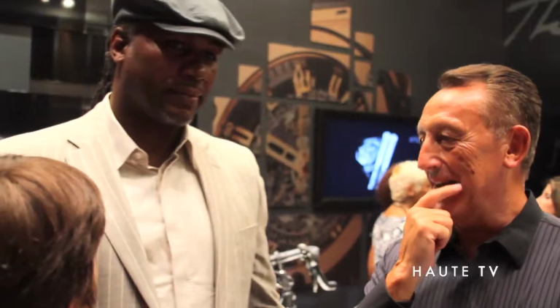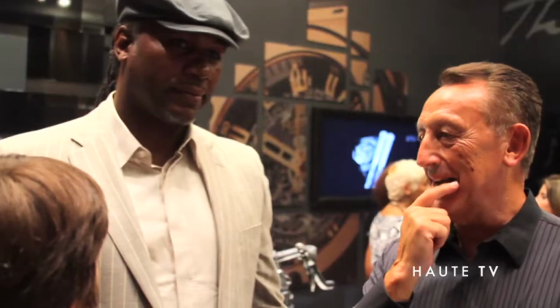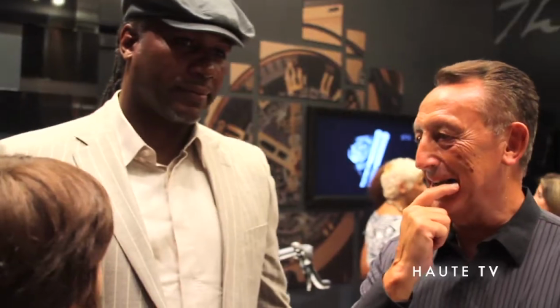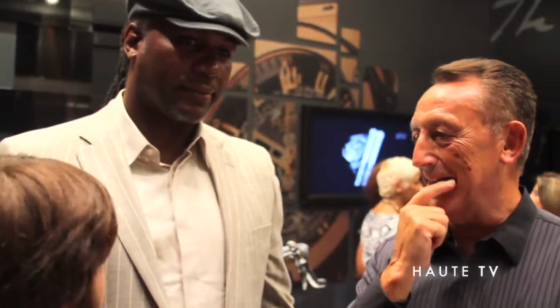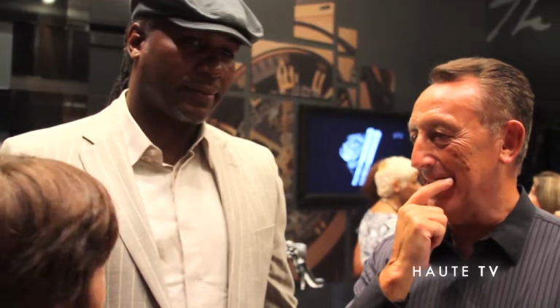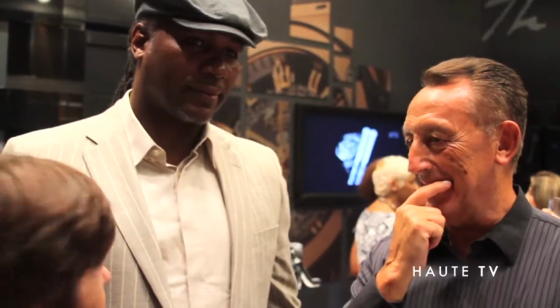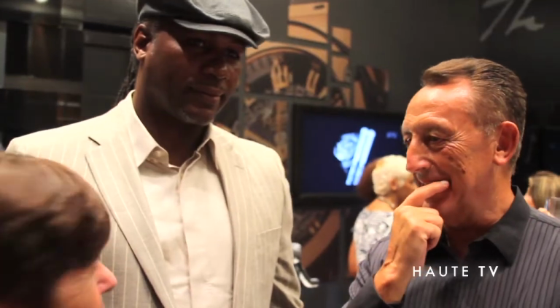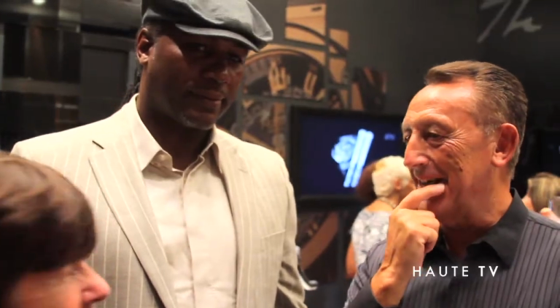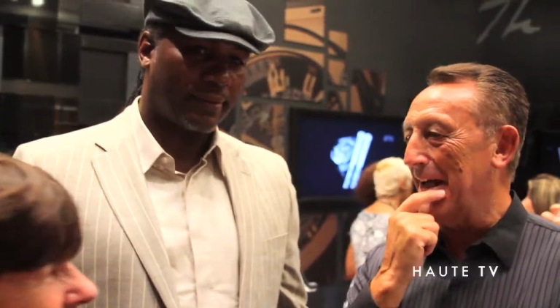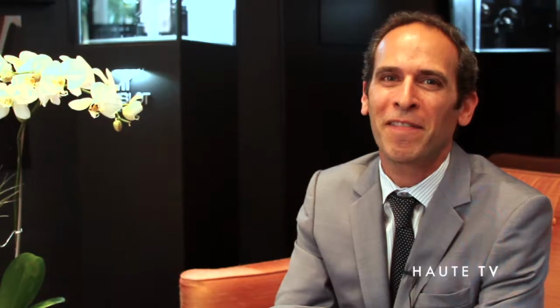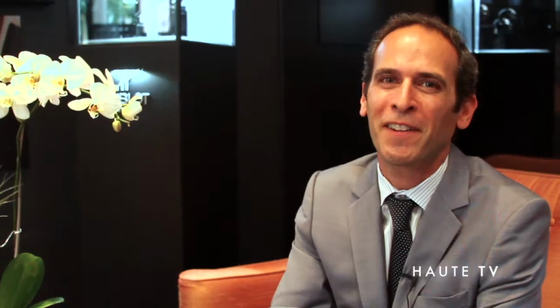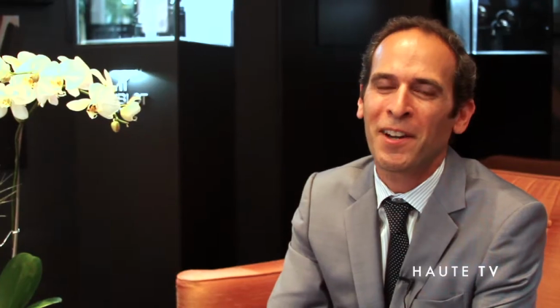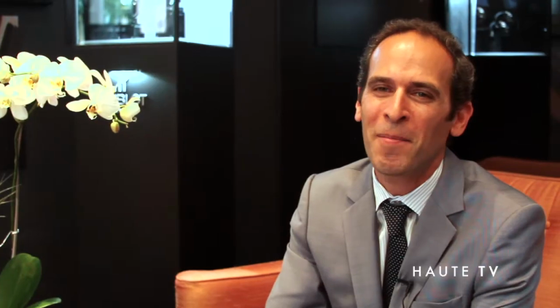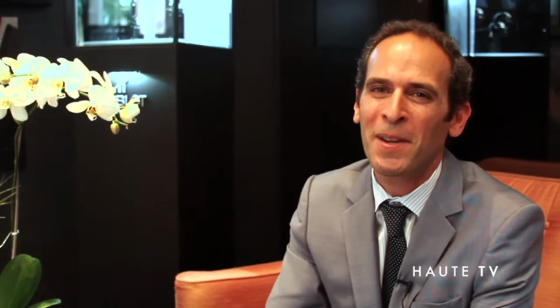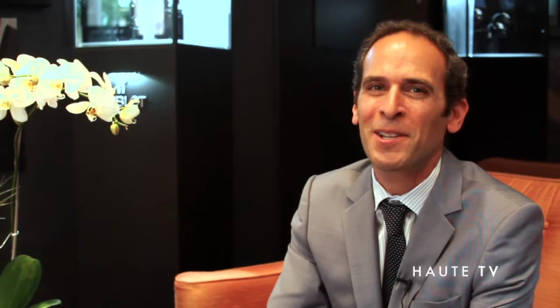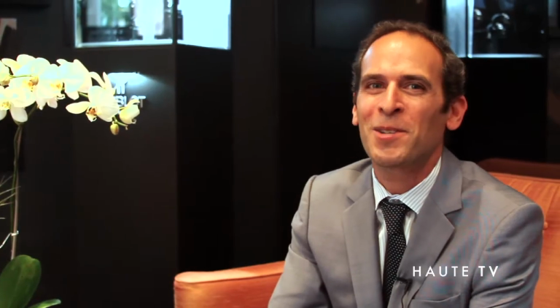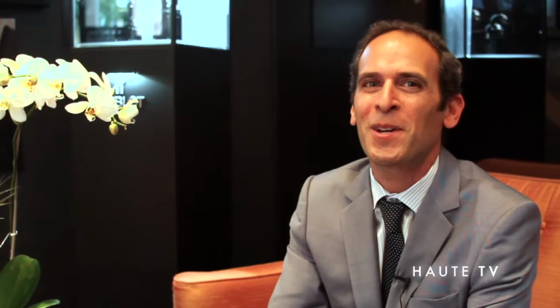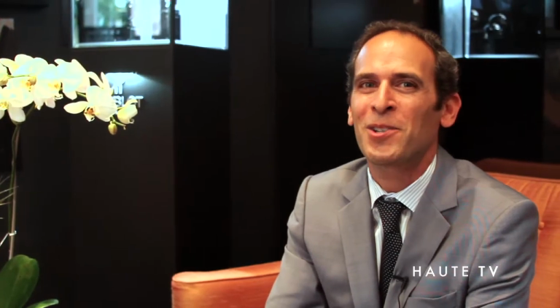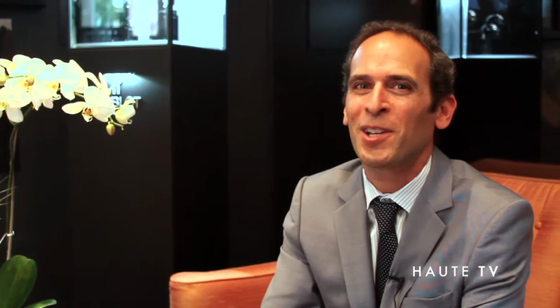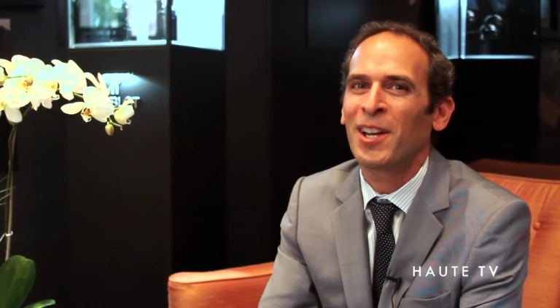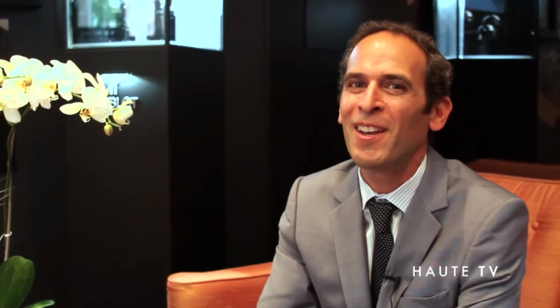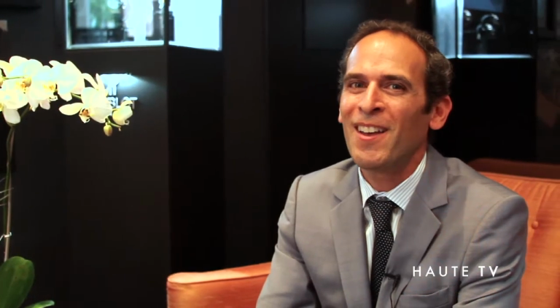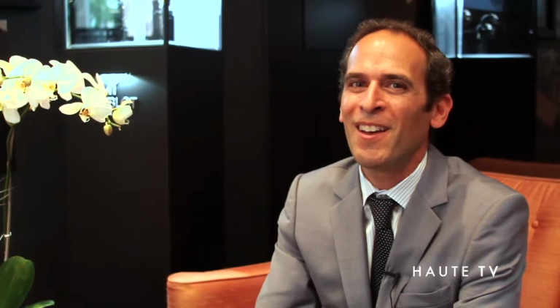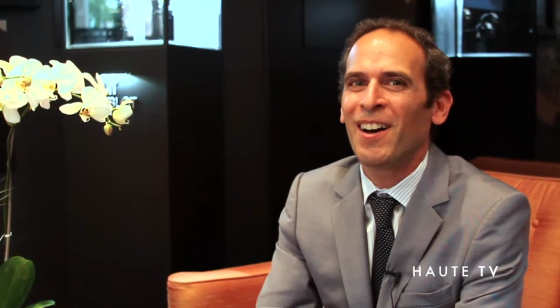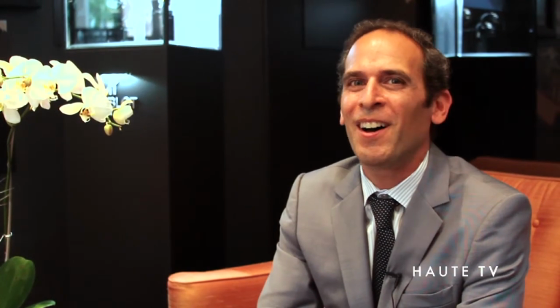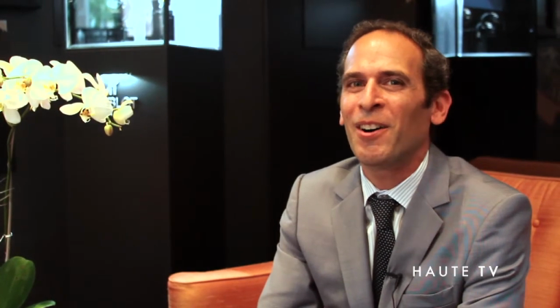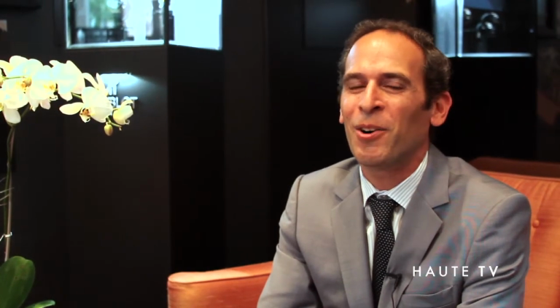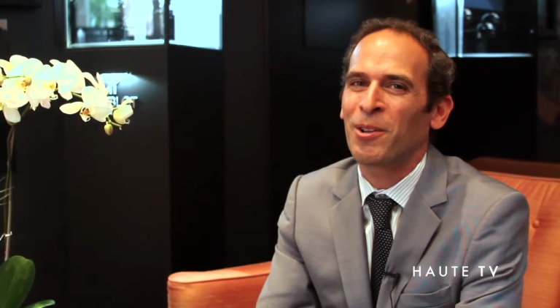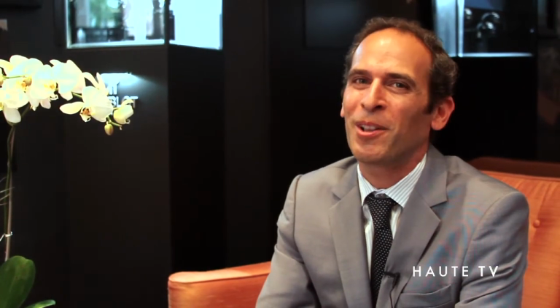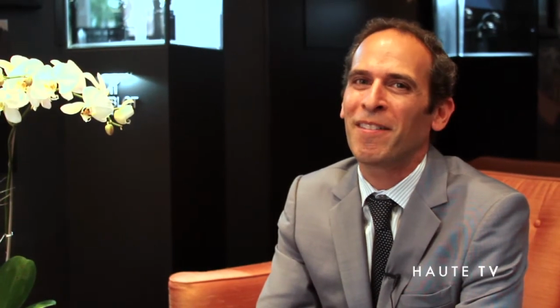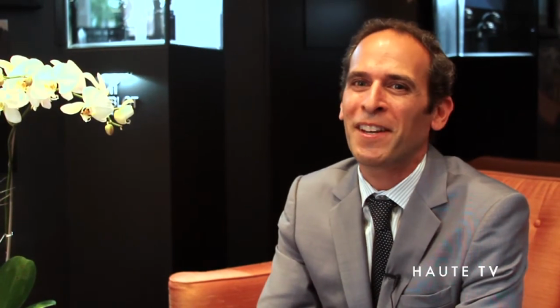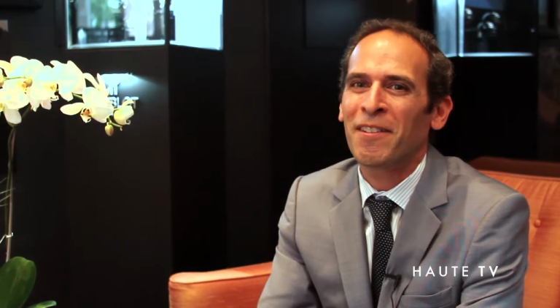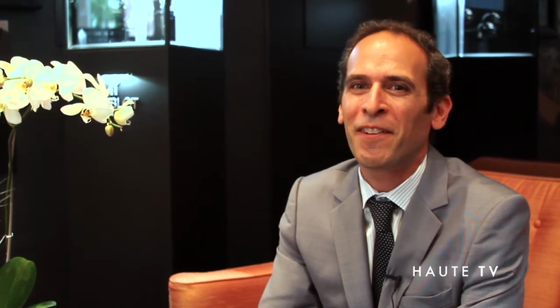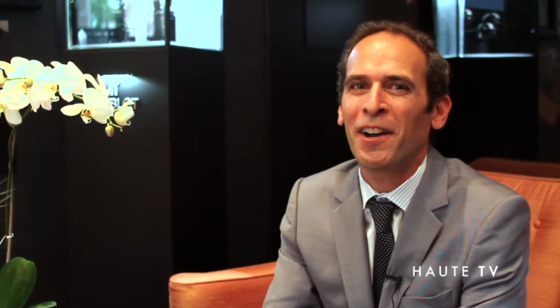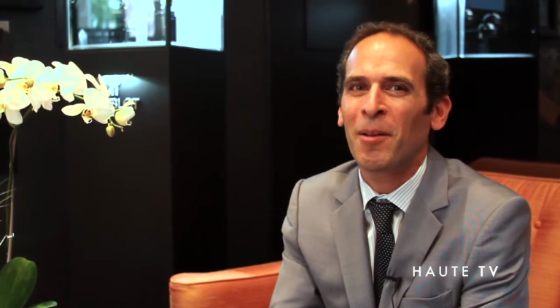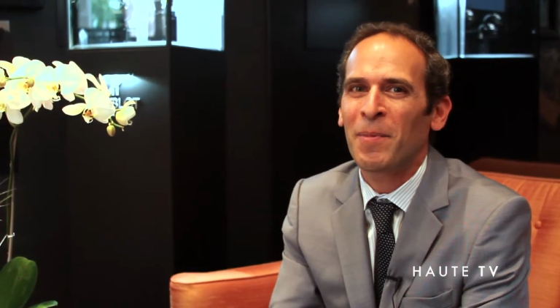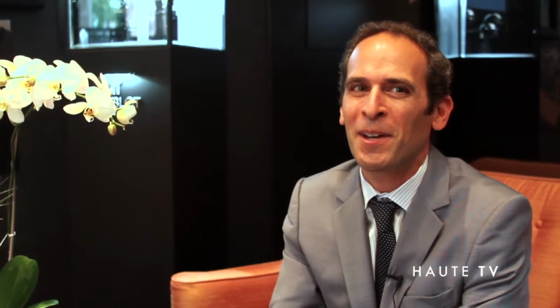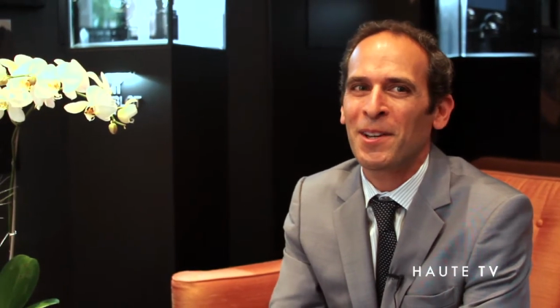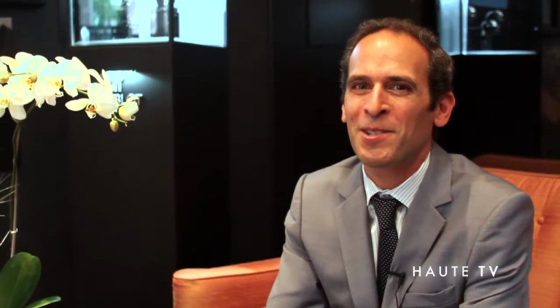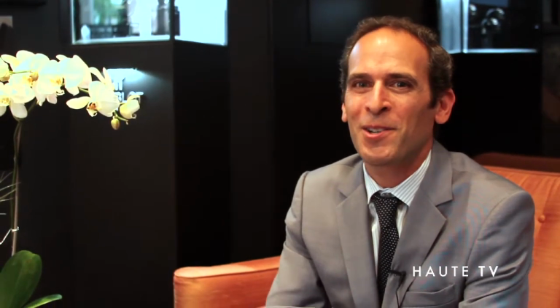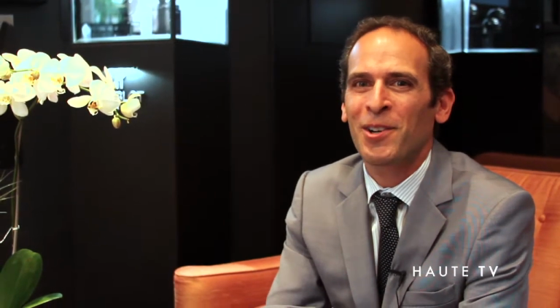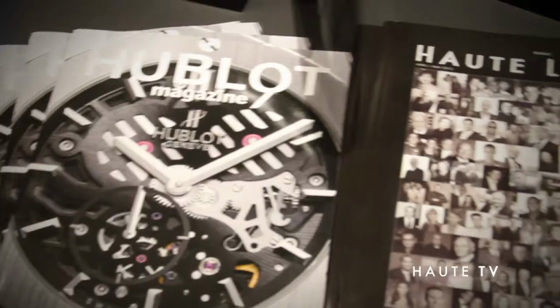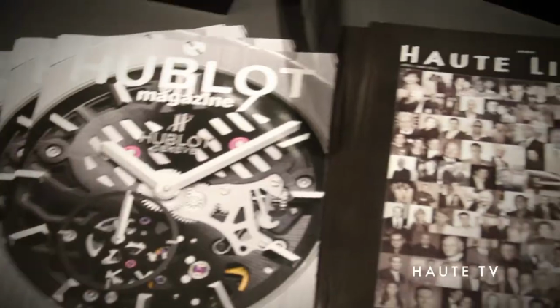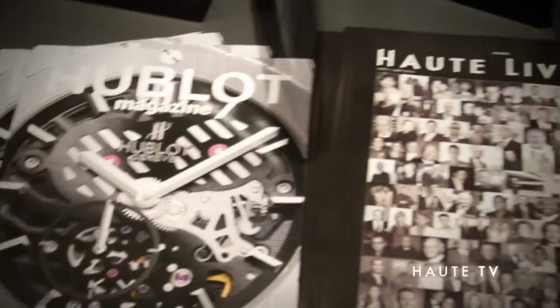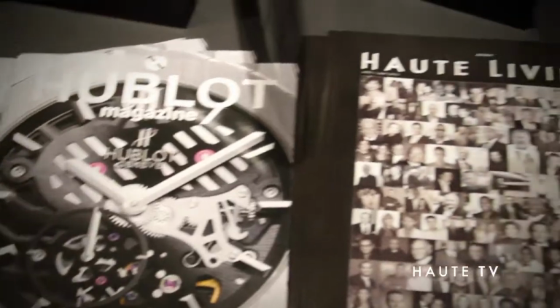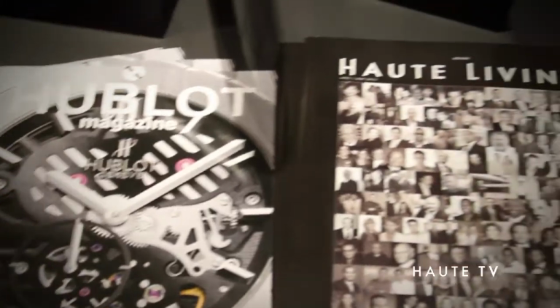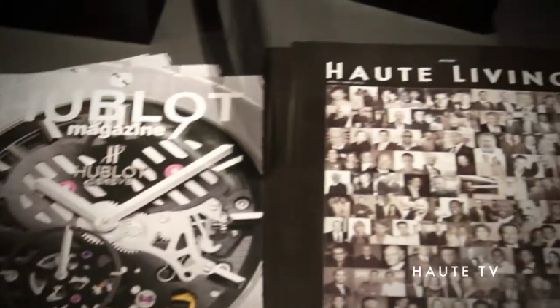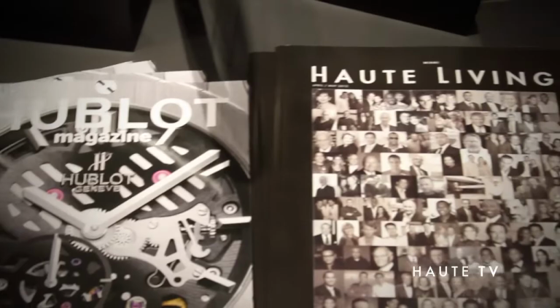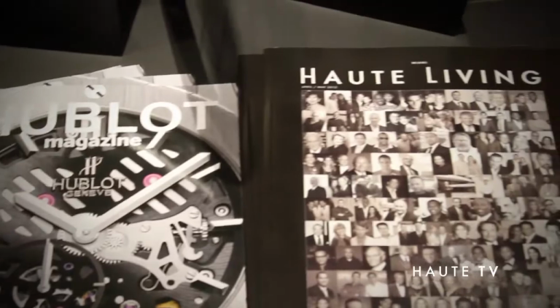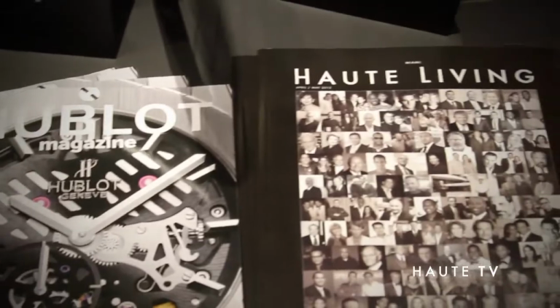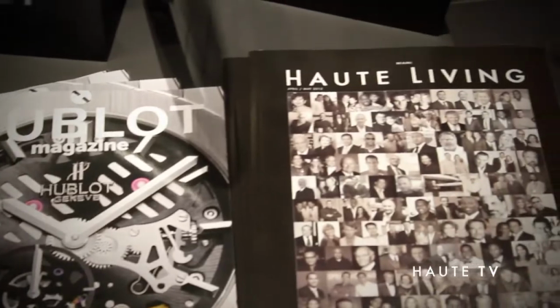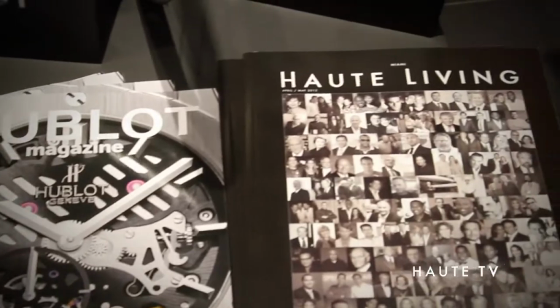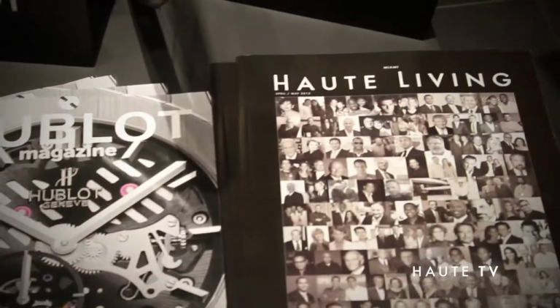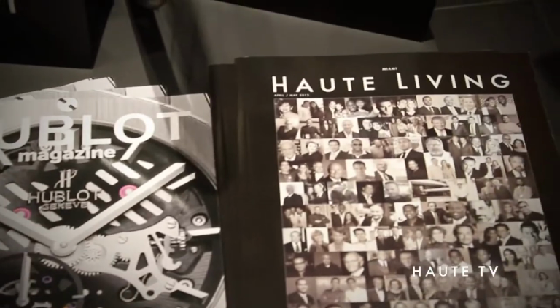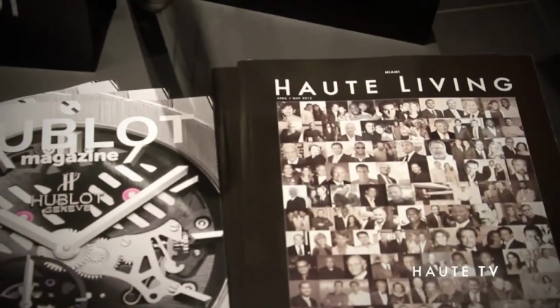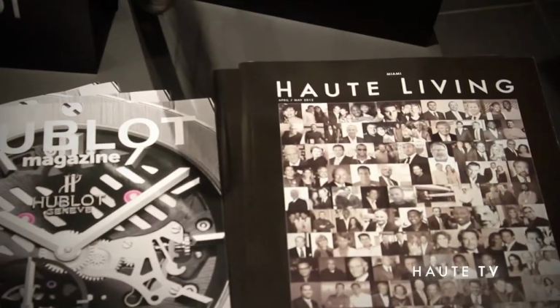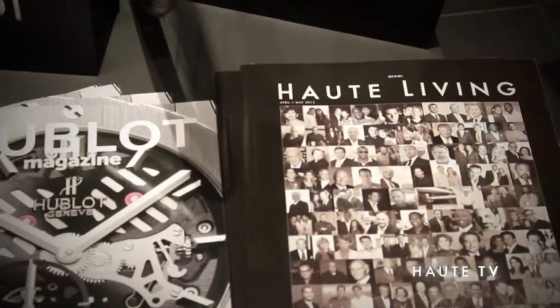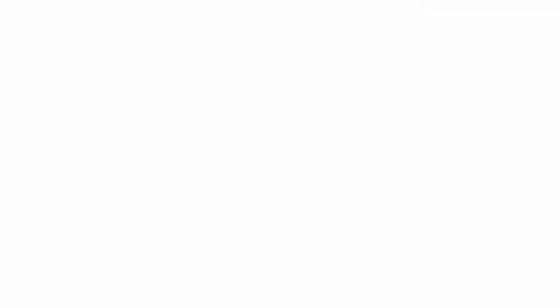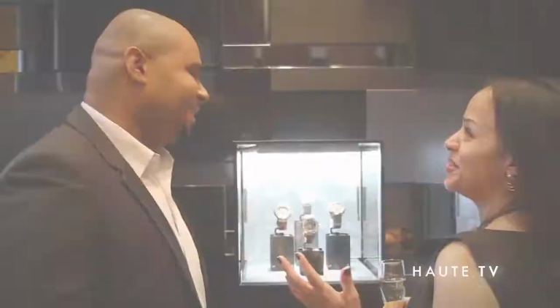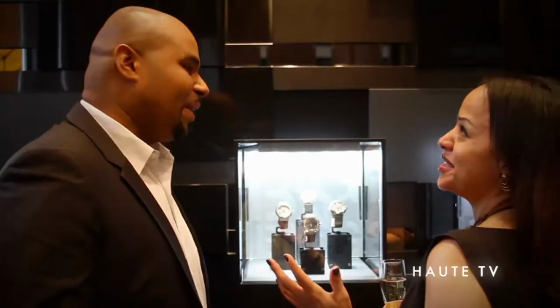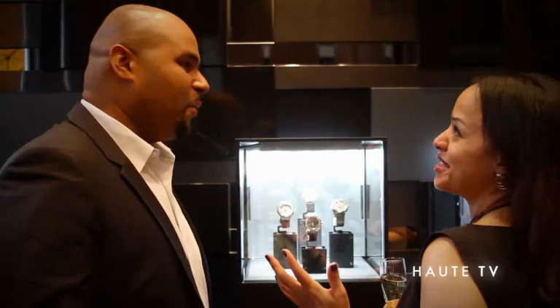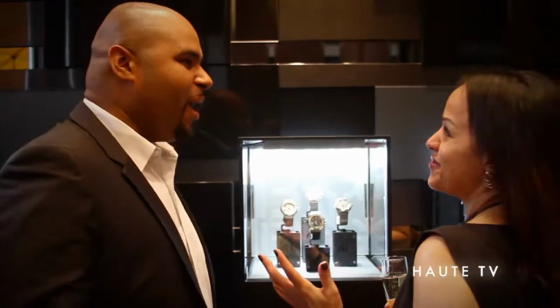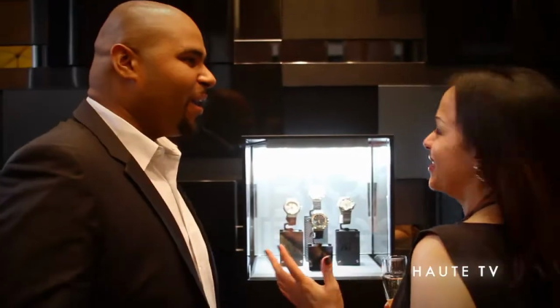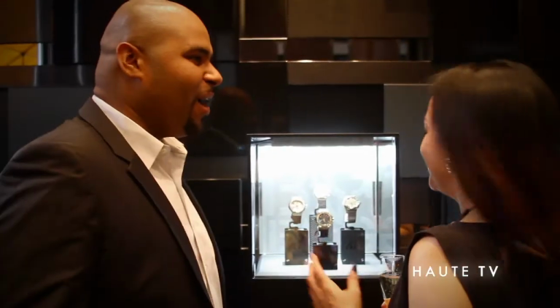Thank you everybody for coming, especially Haute Living for helping us create such a very special partnership. Thank you.